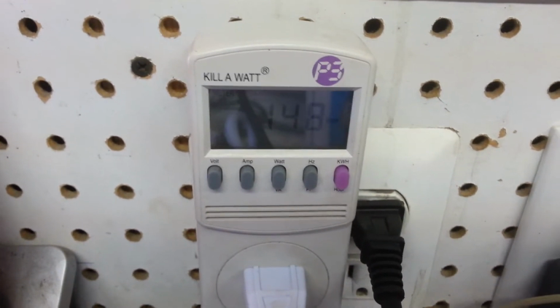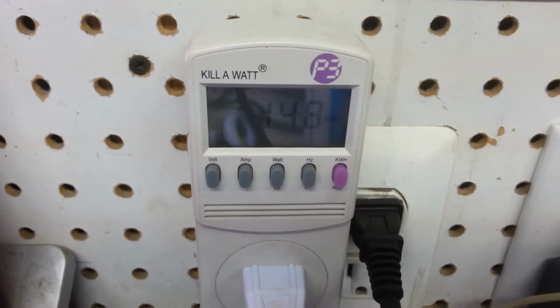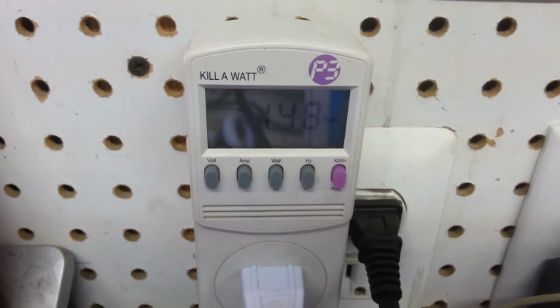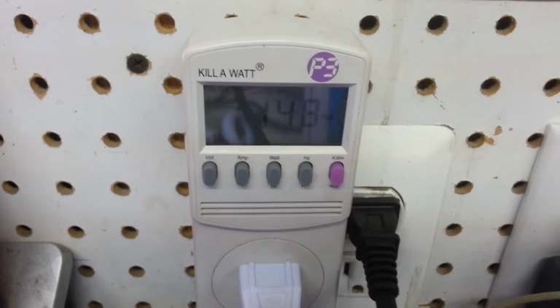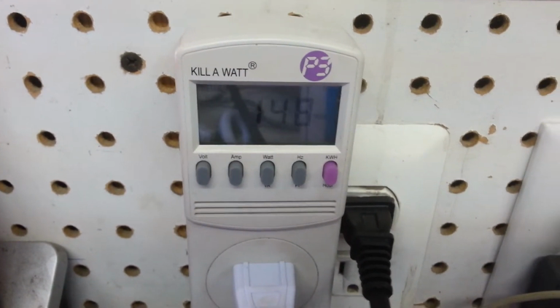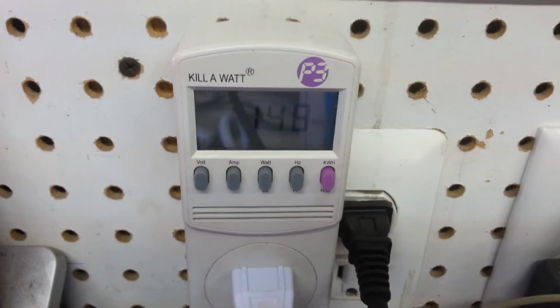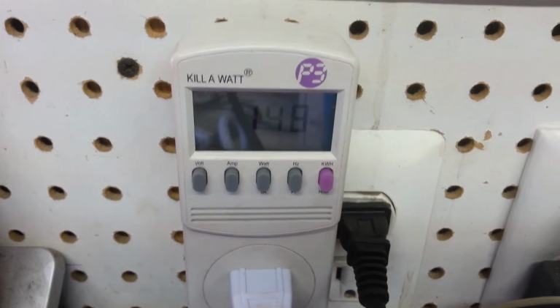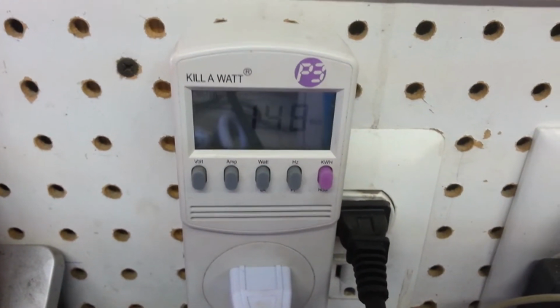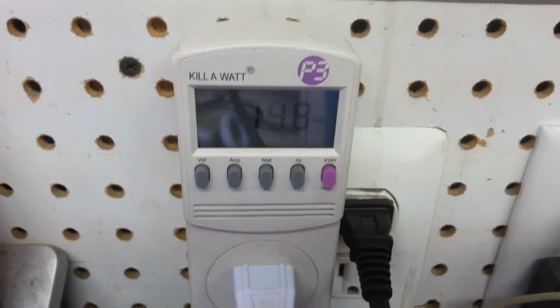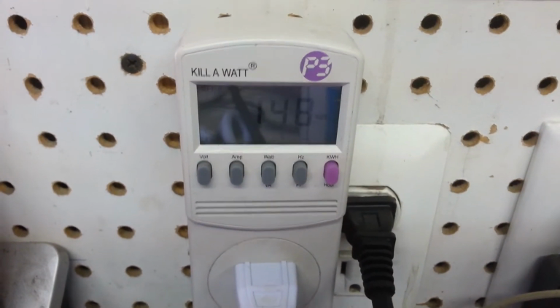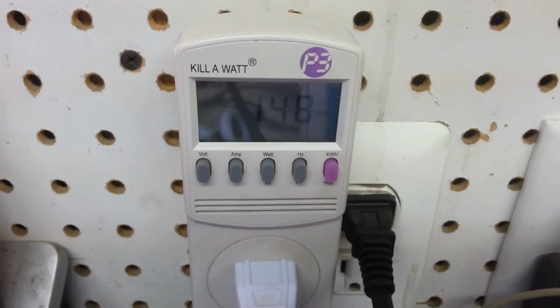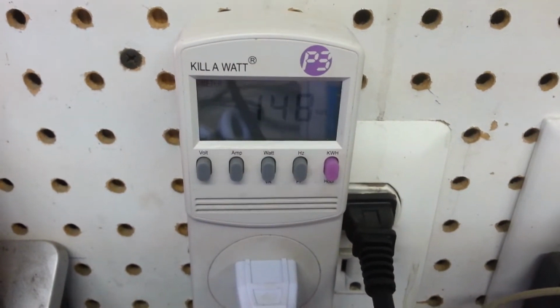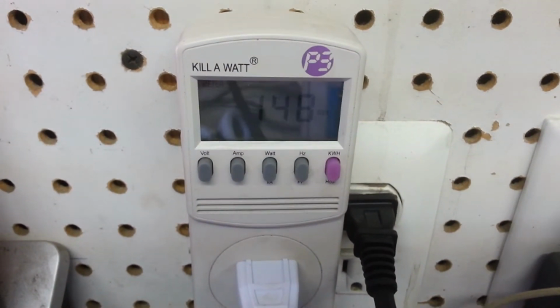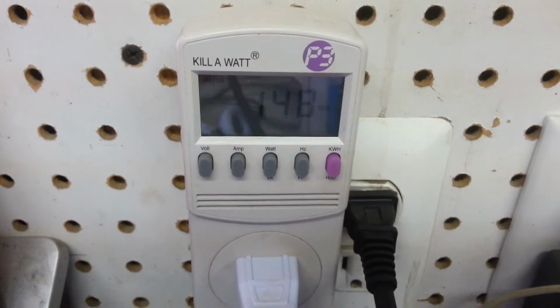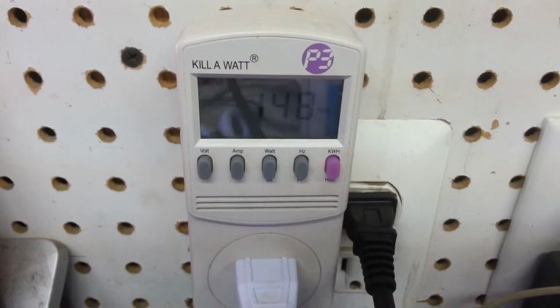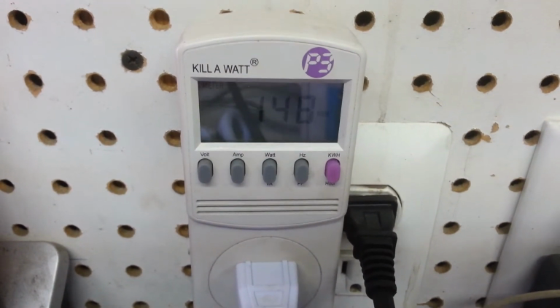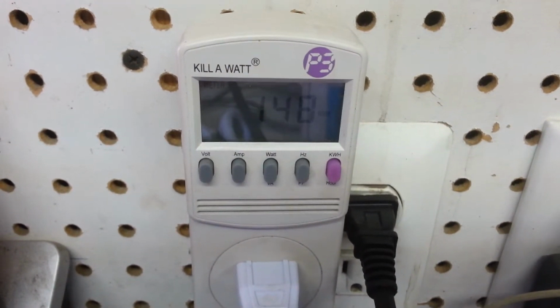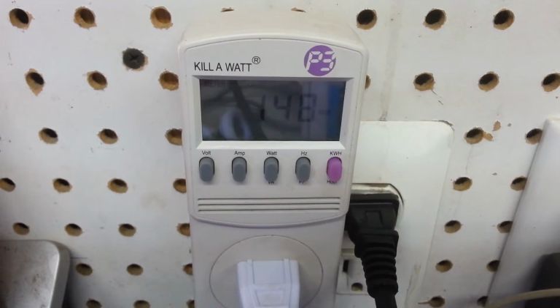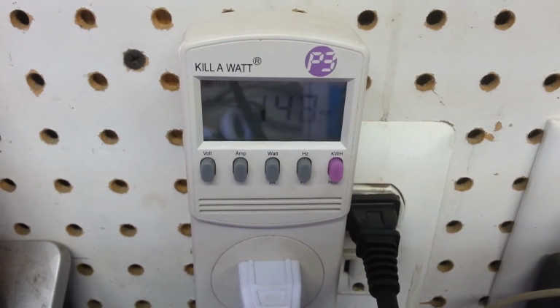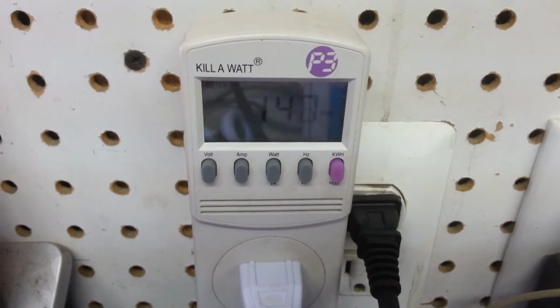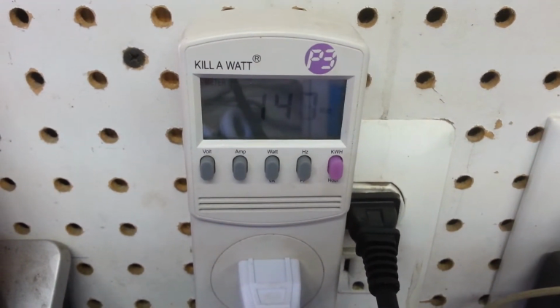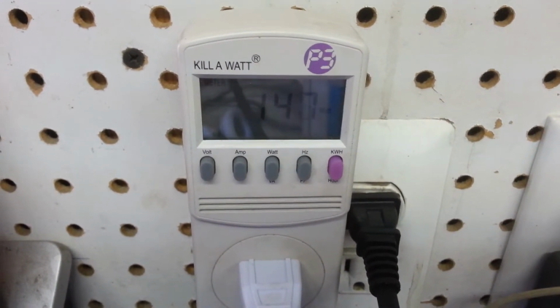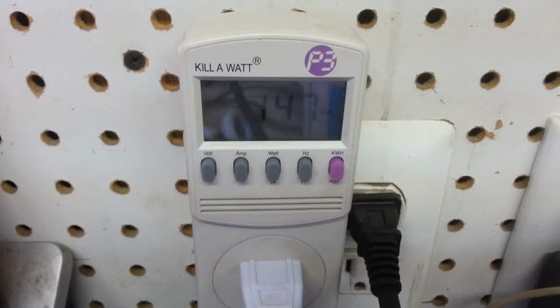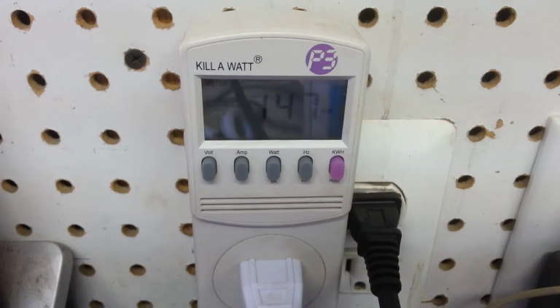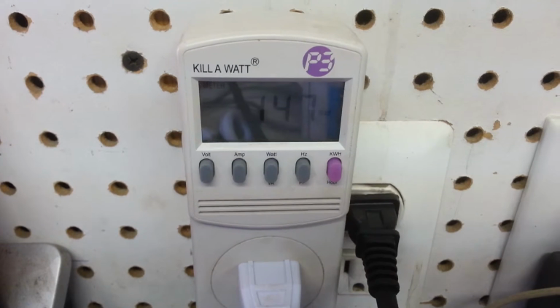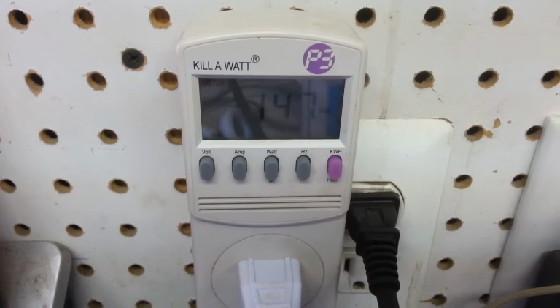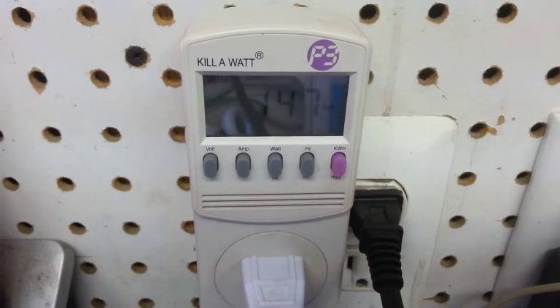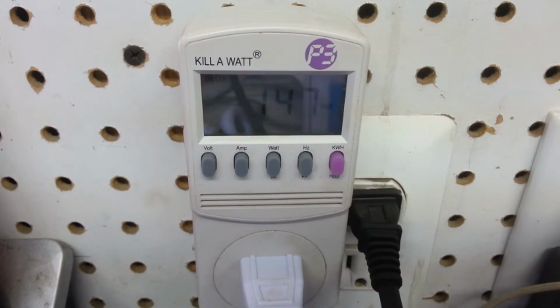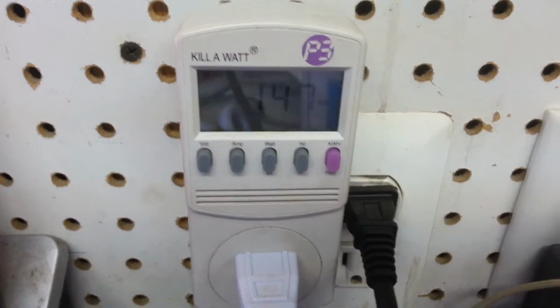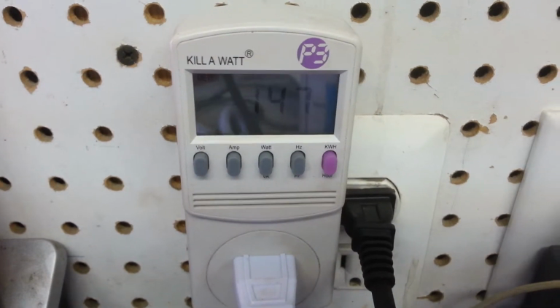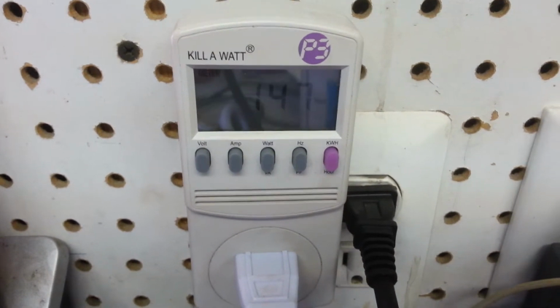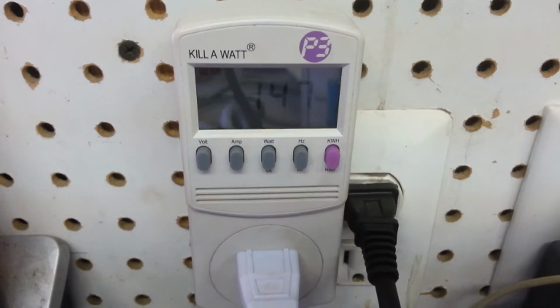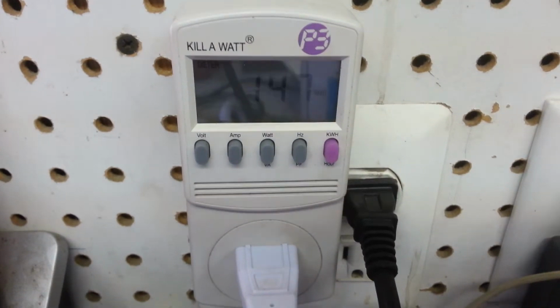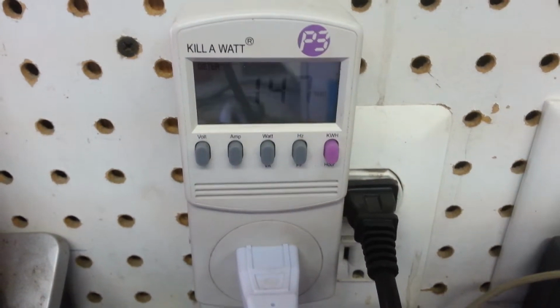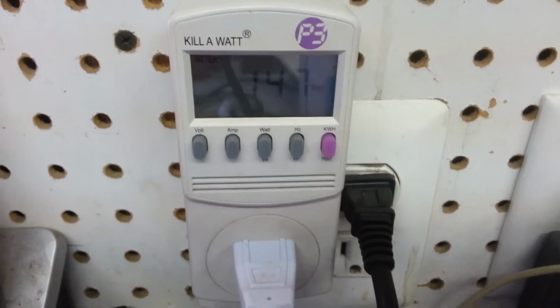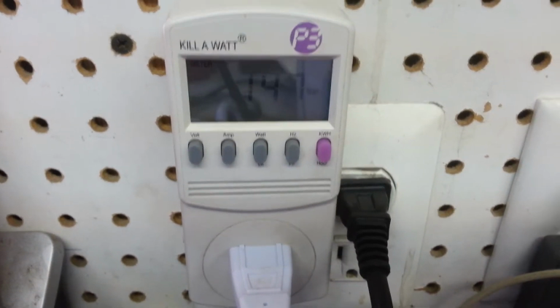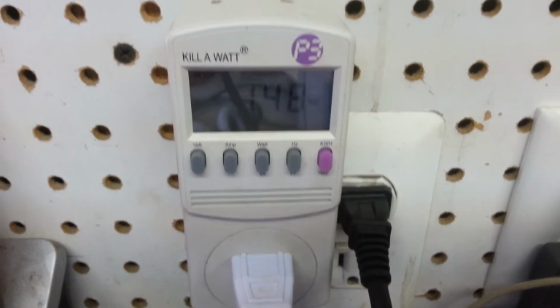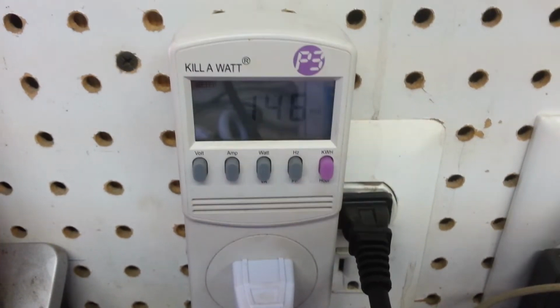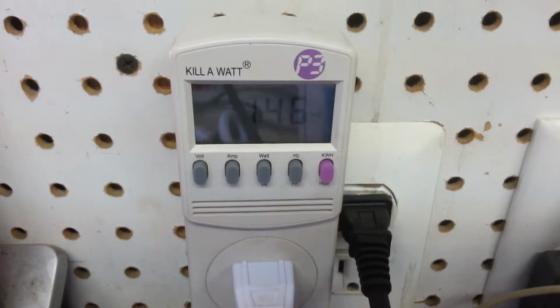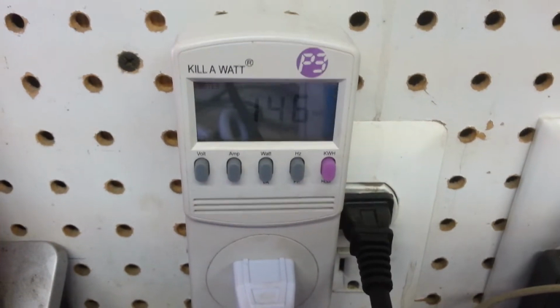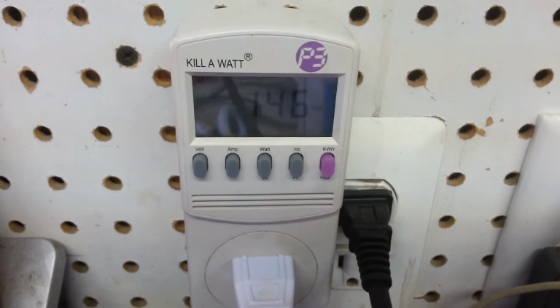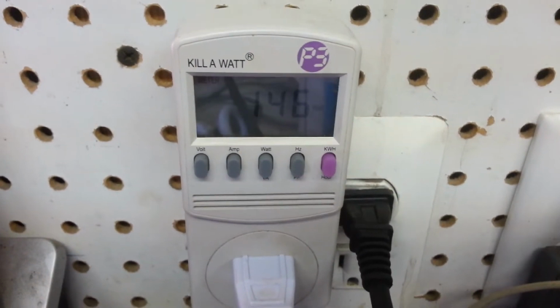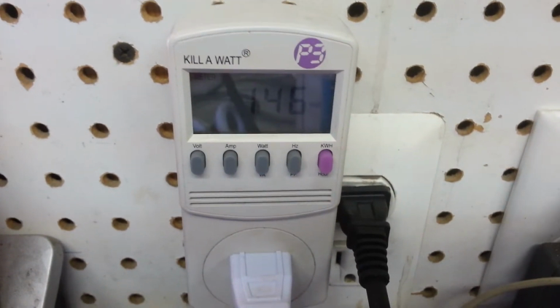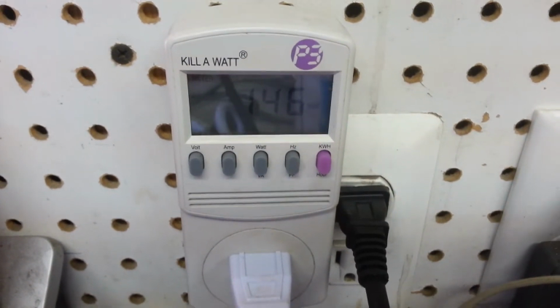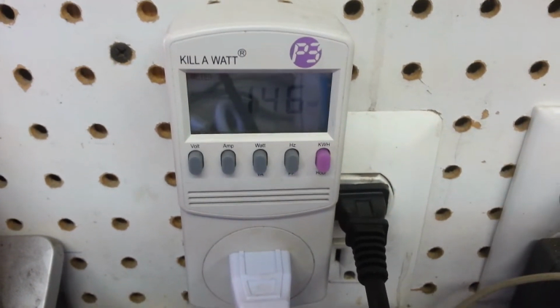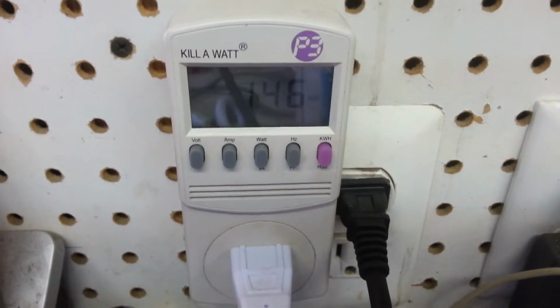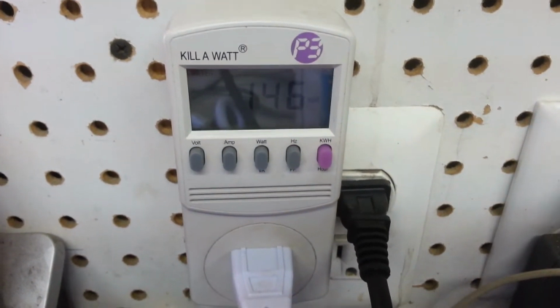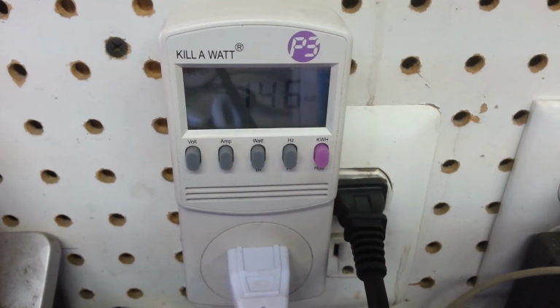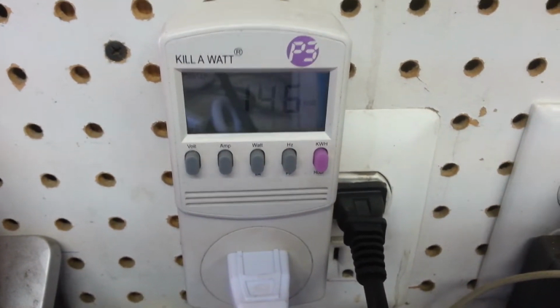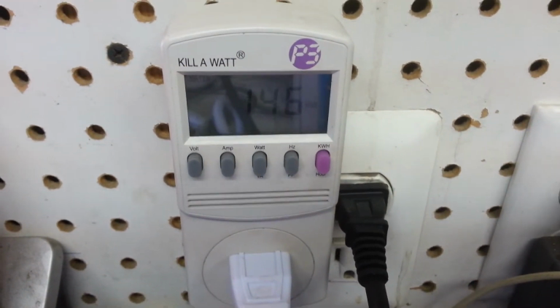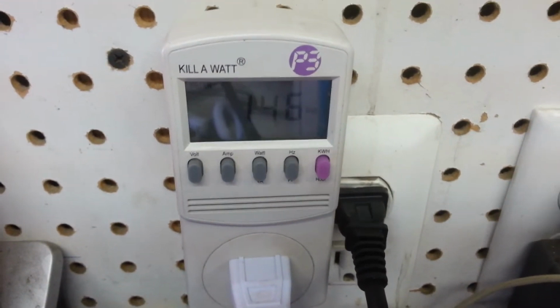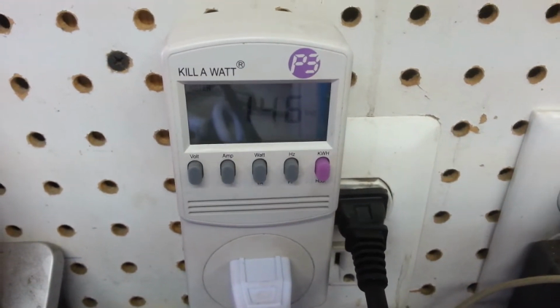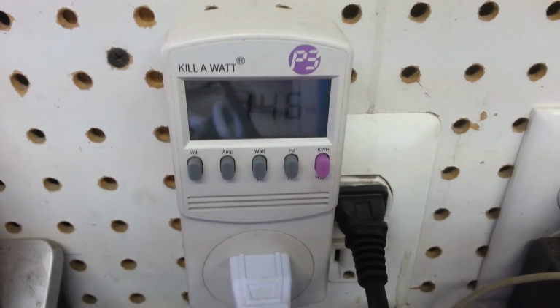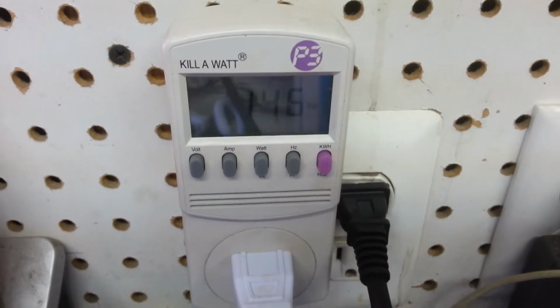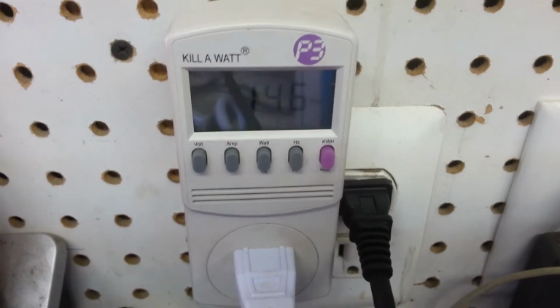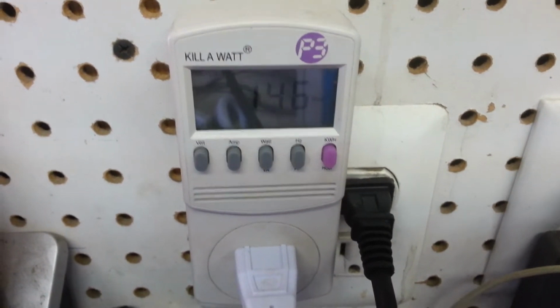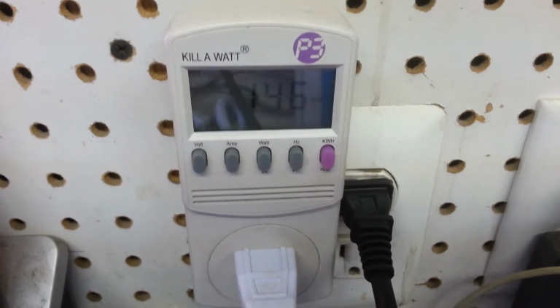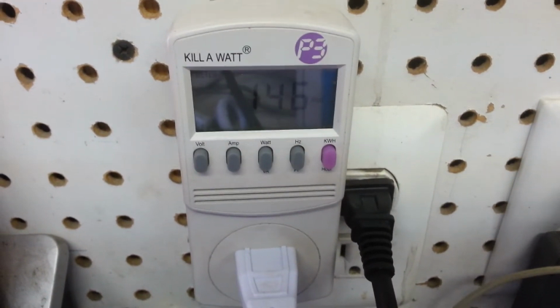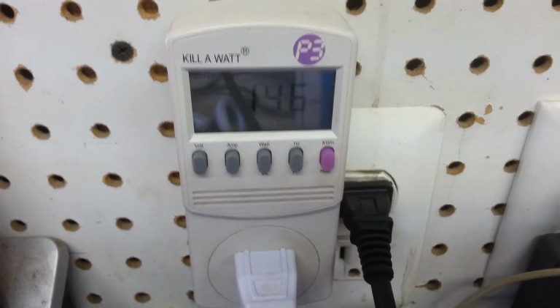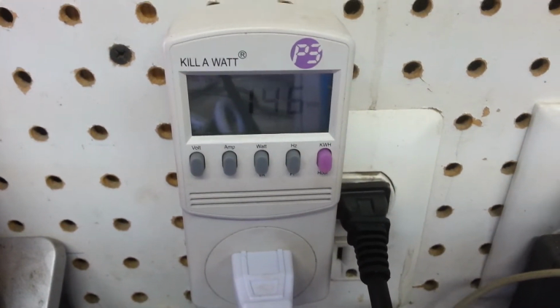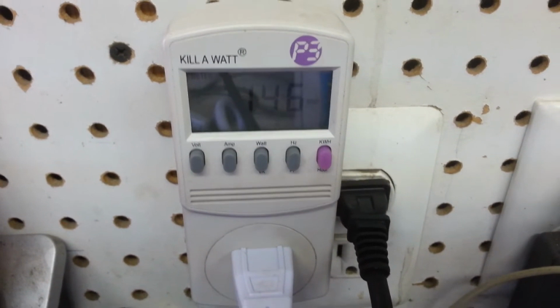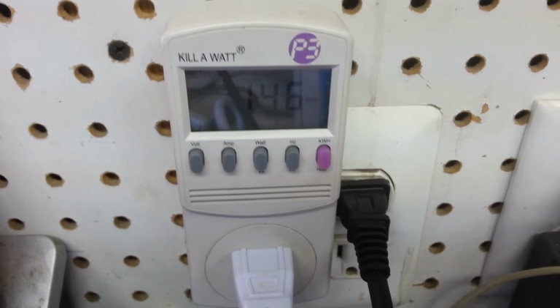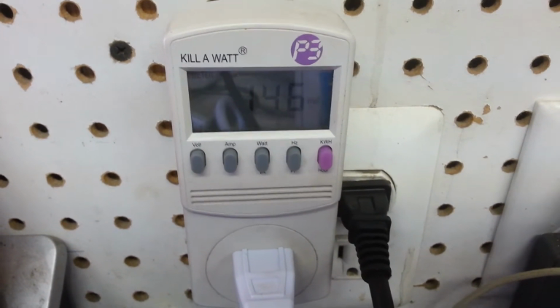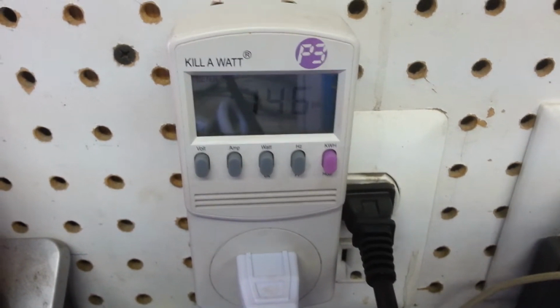It draws a maximum of about 160 watts, but as the element warms up, that drops away a little.